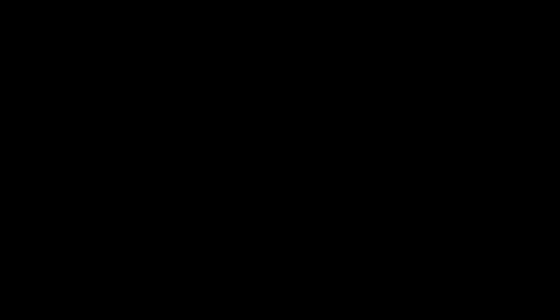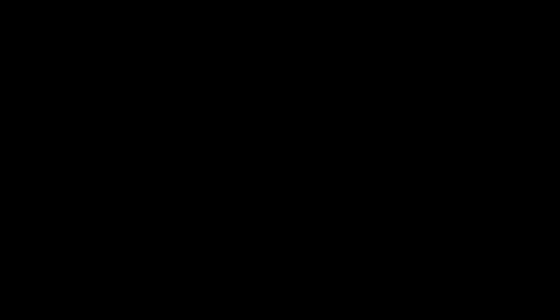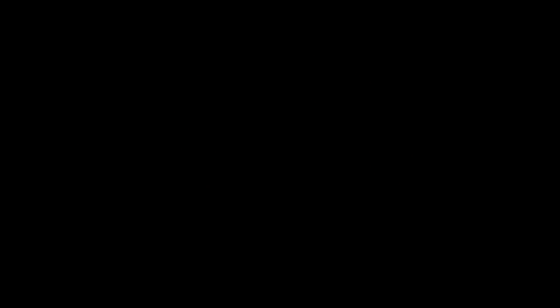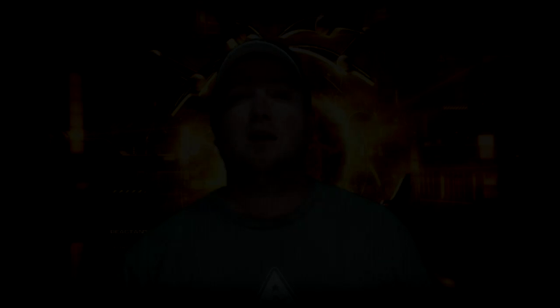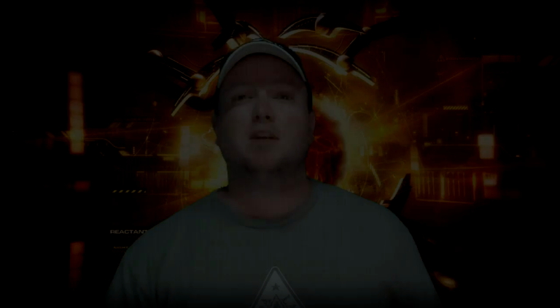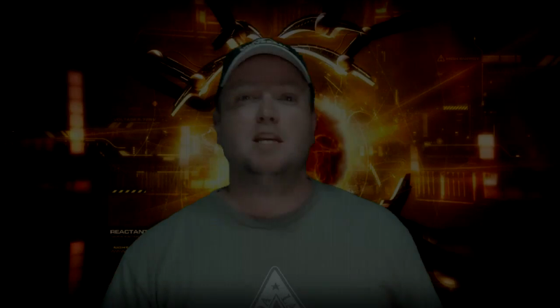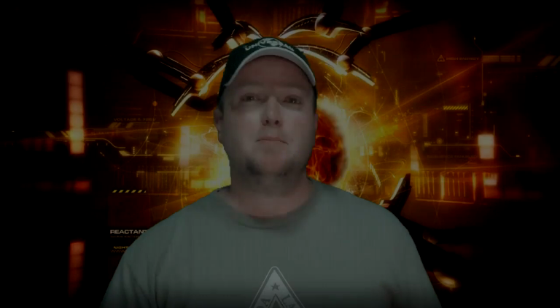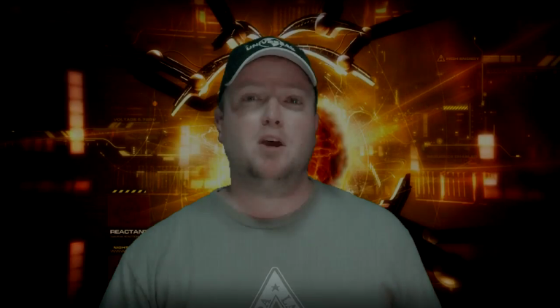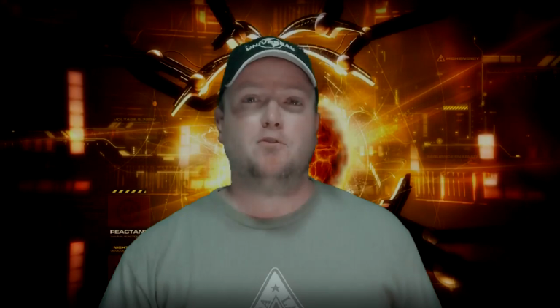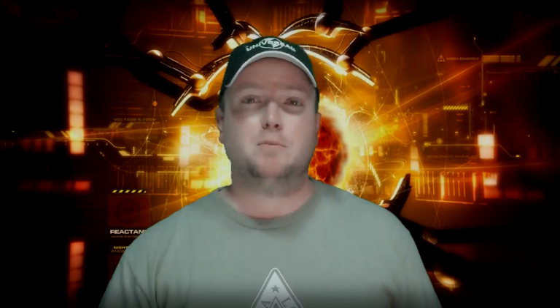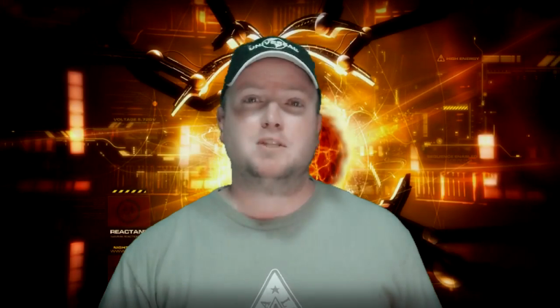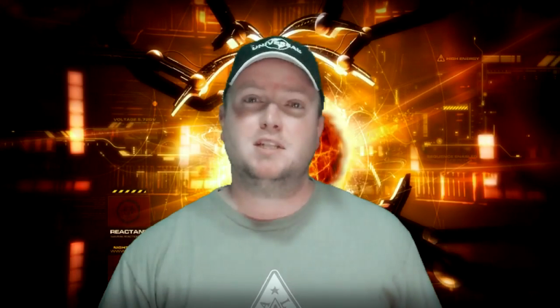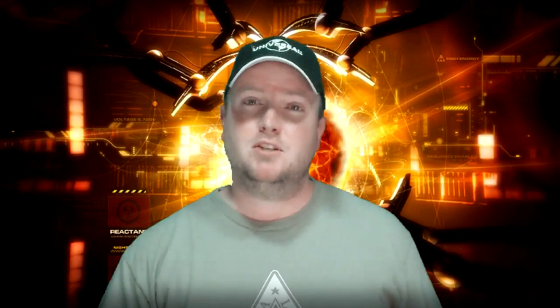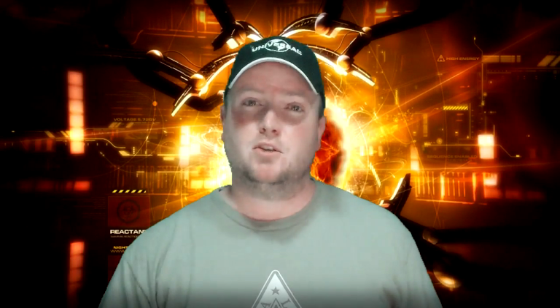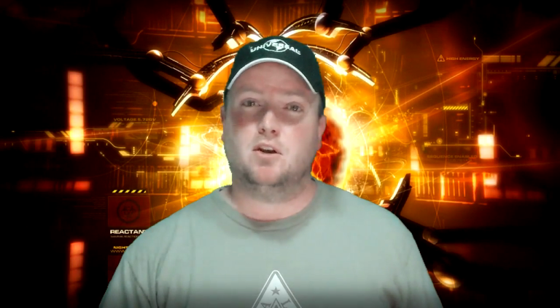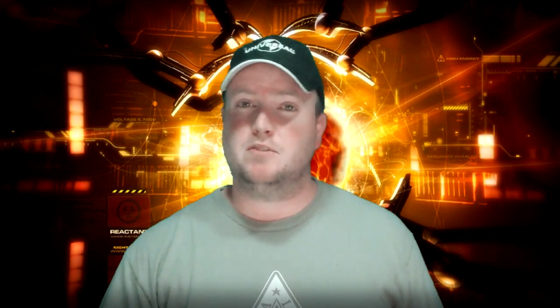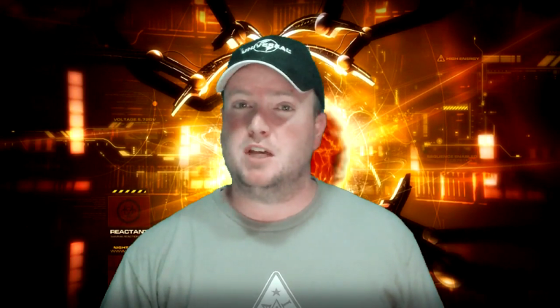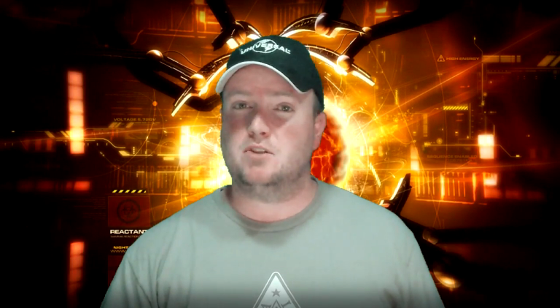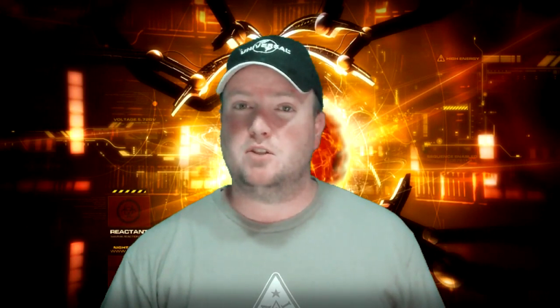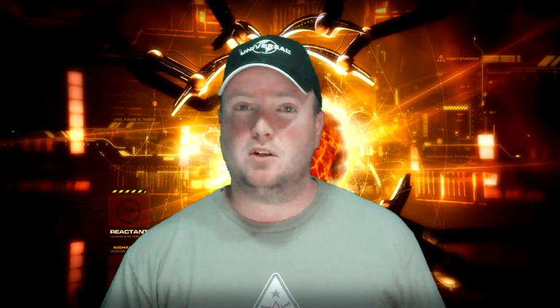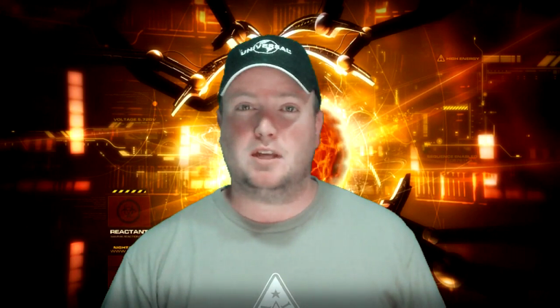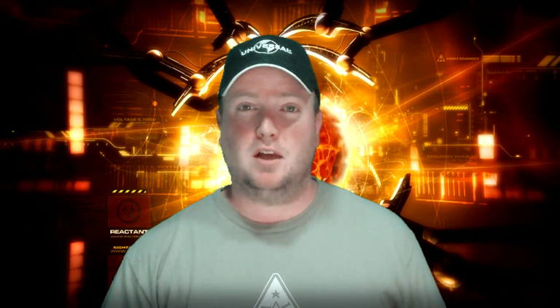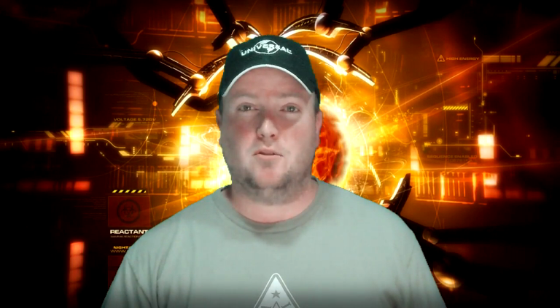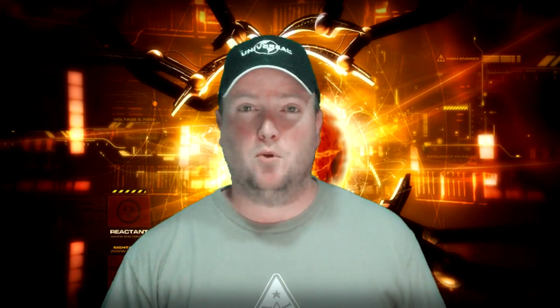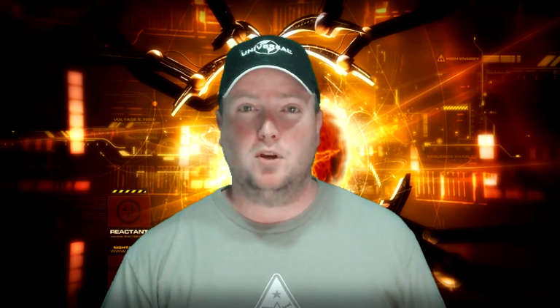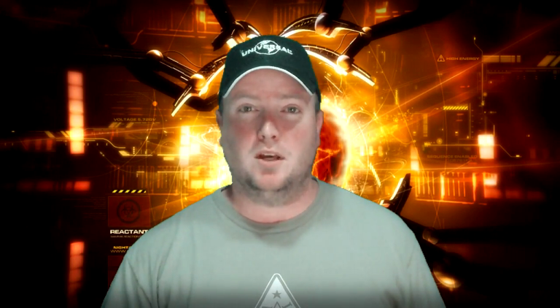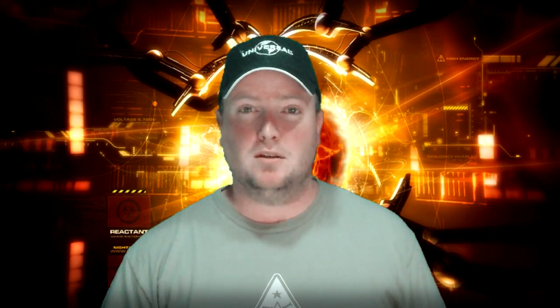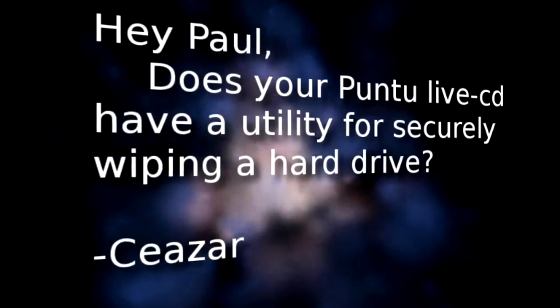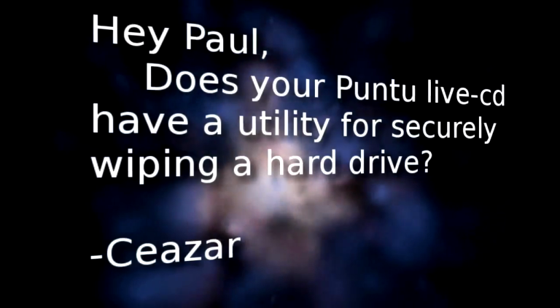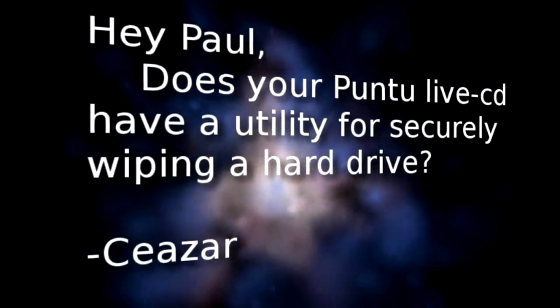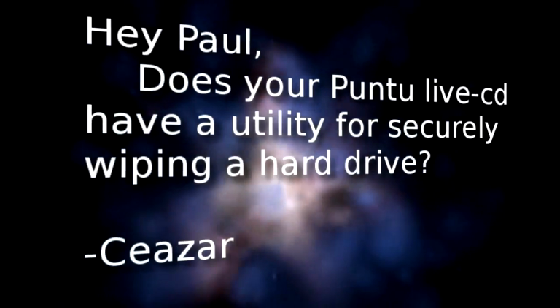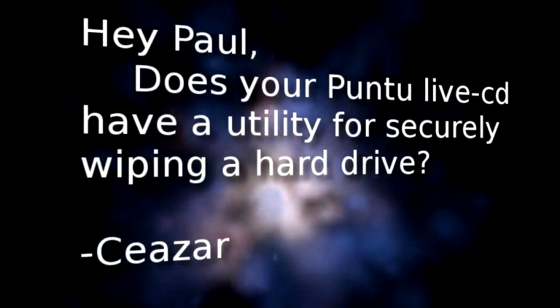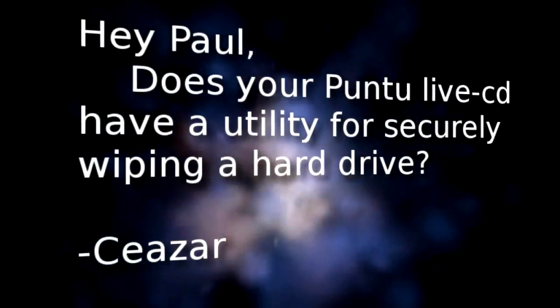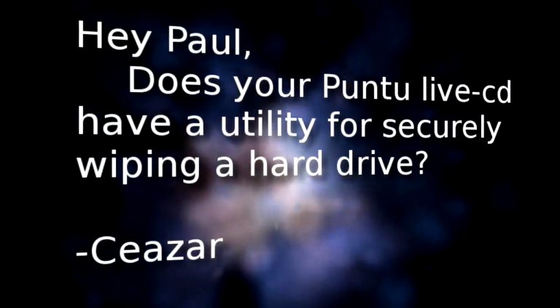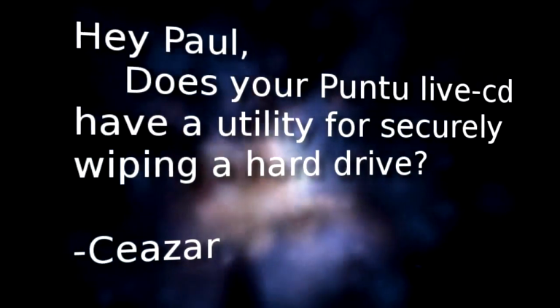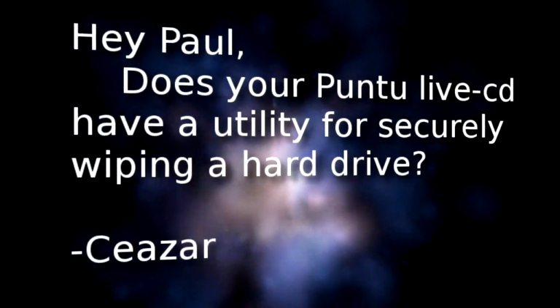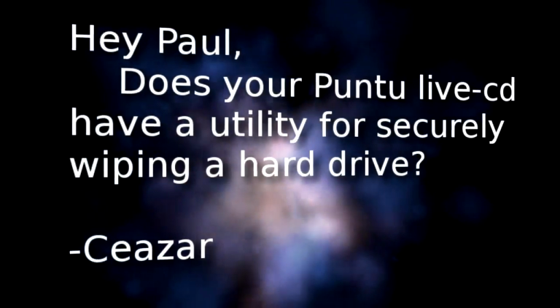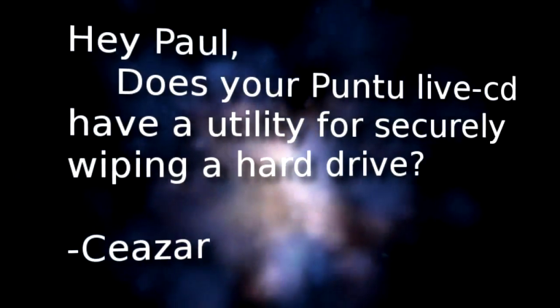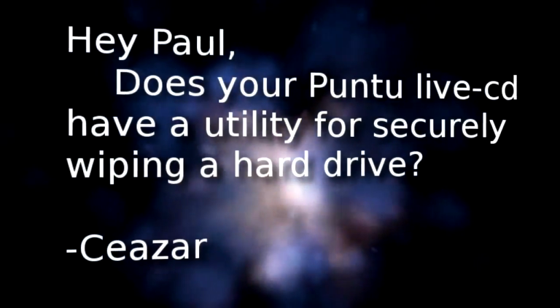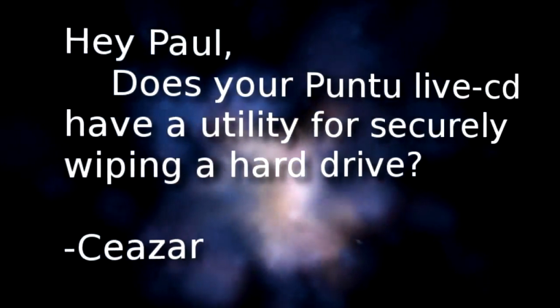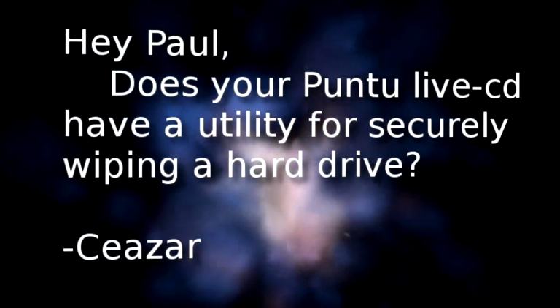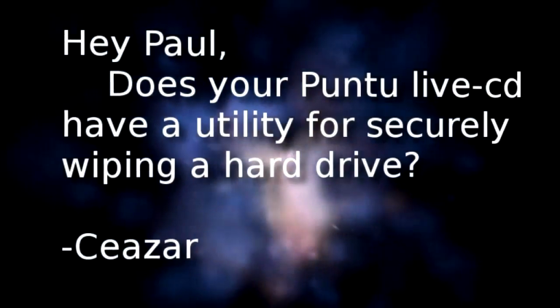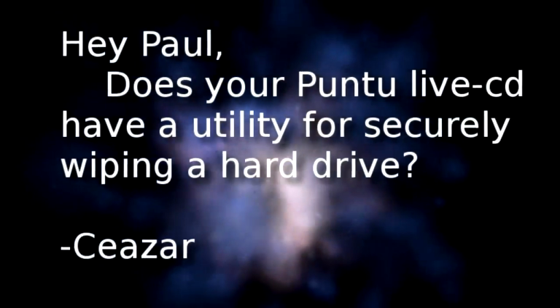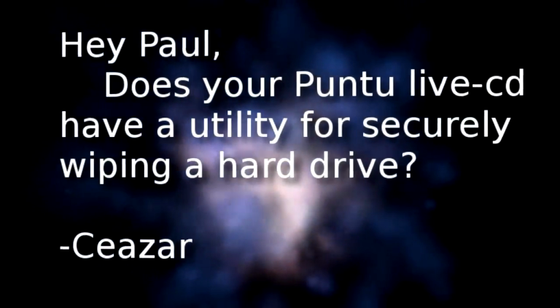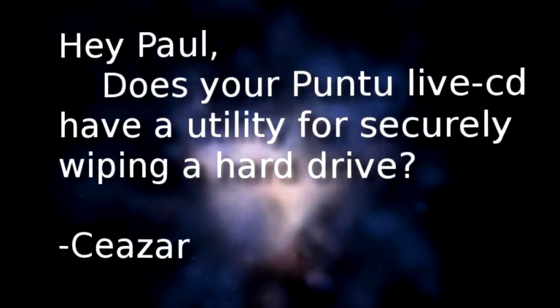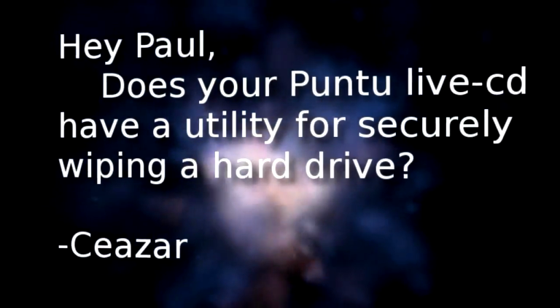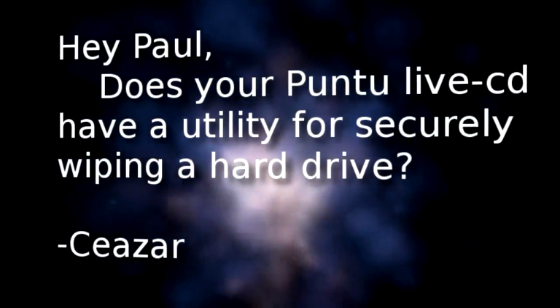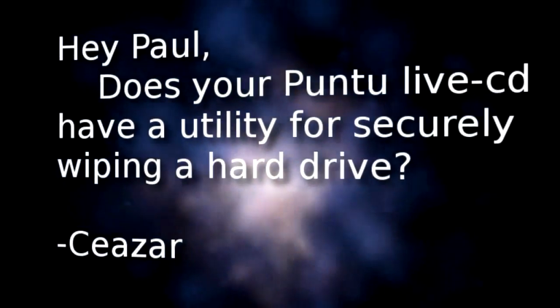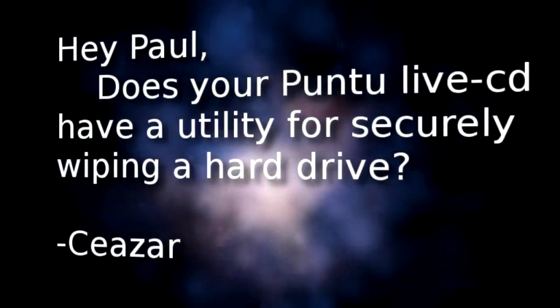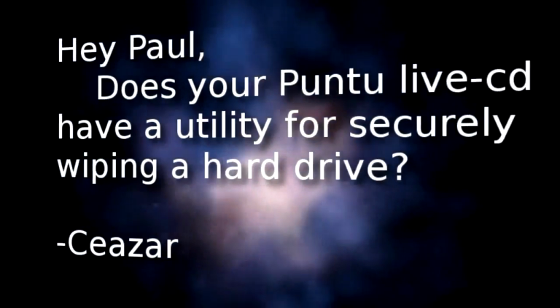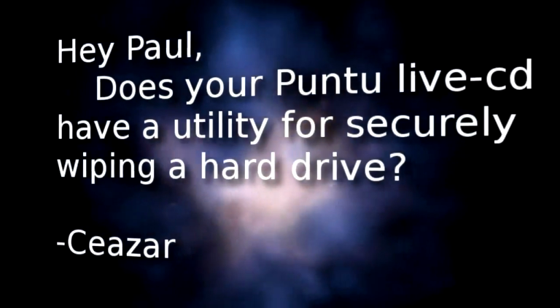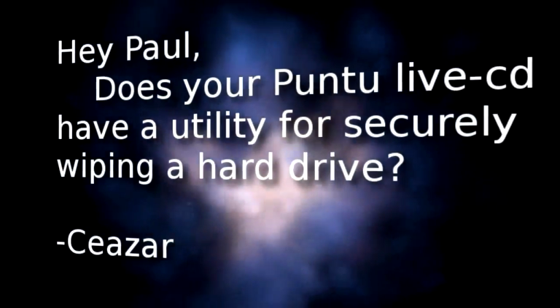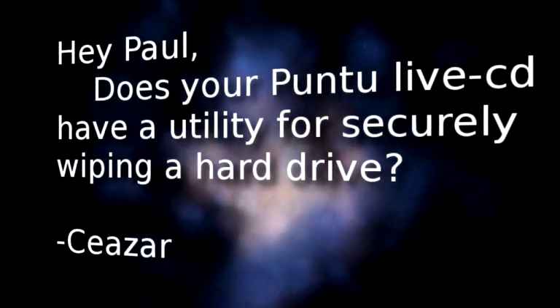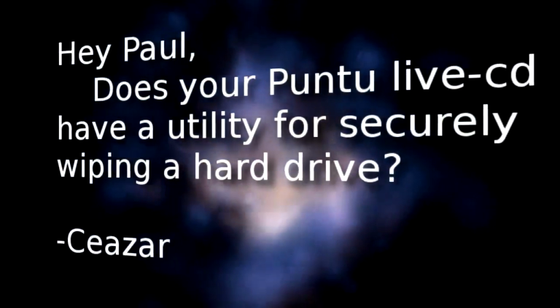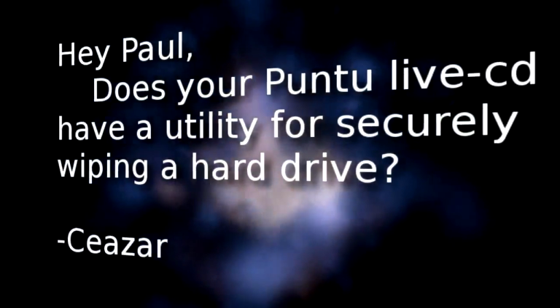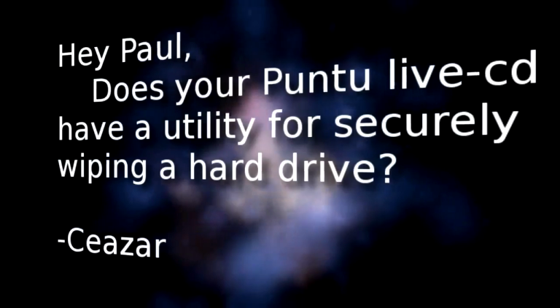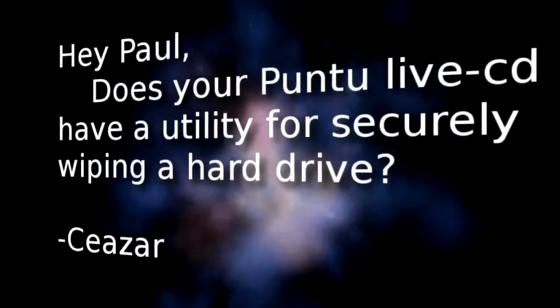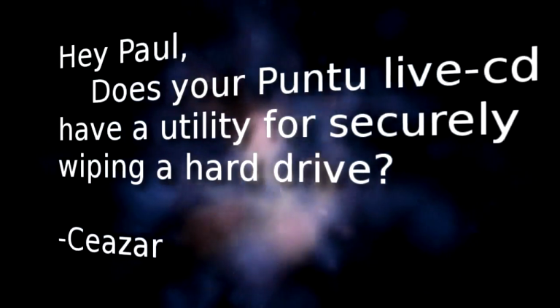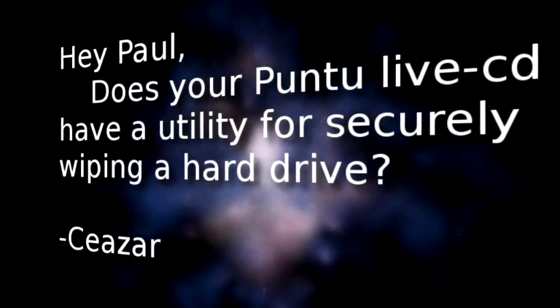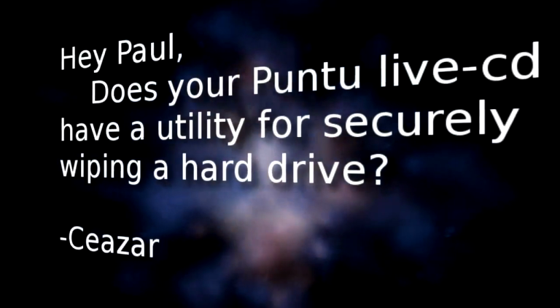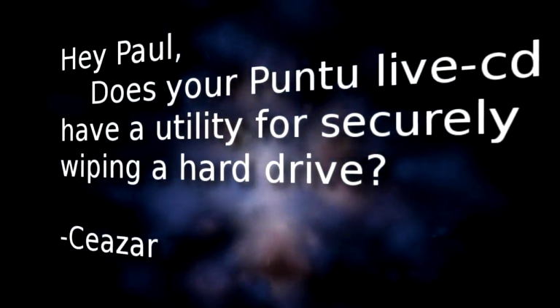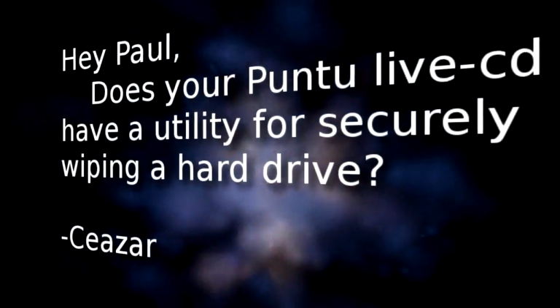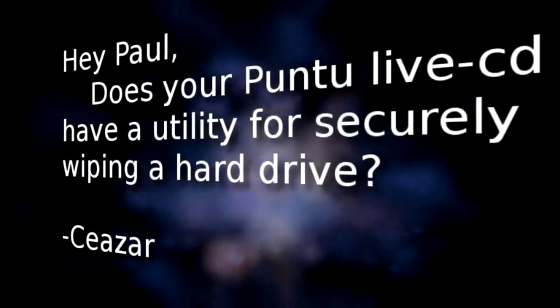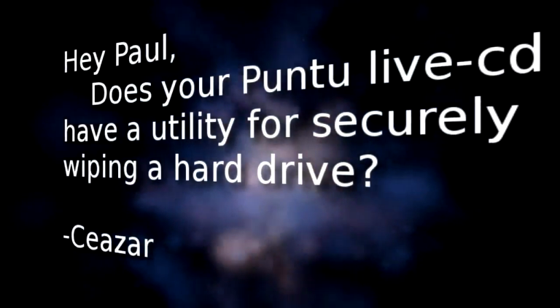We have an email from Cesar of Del Sur, California. Hey Paul, does your Puntu Live CD have a utility for securely wiping a hard drive?